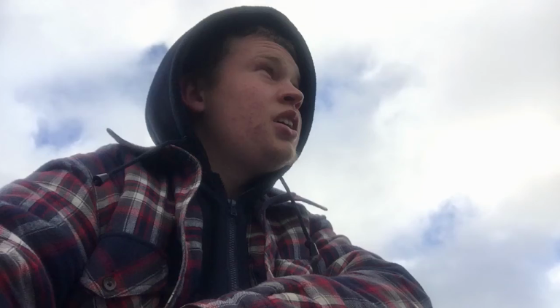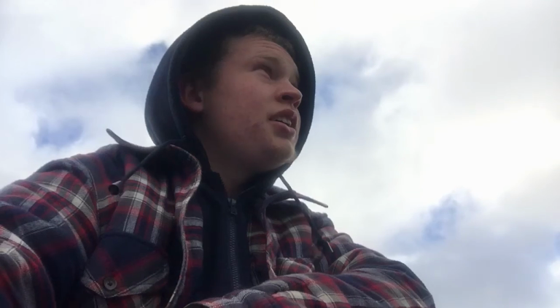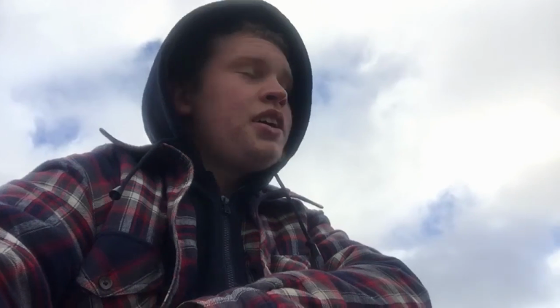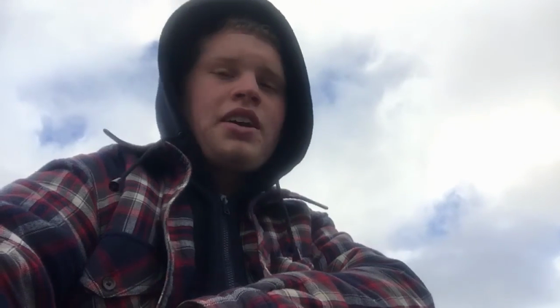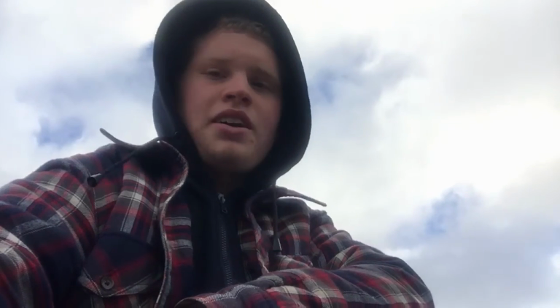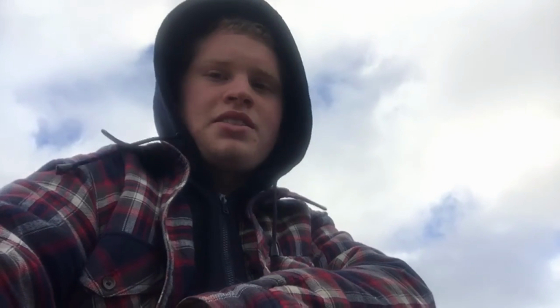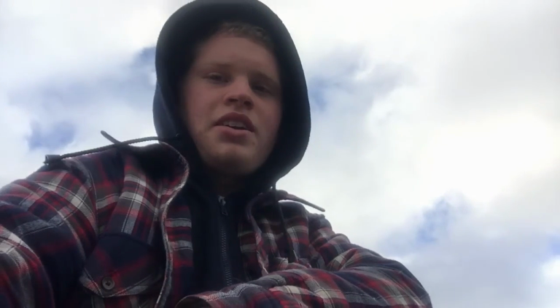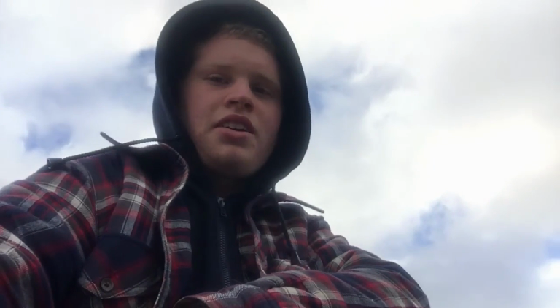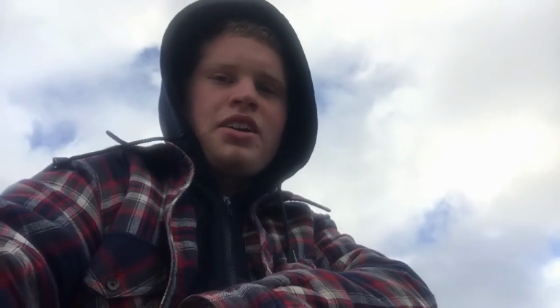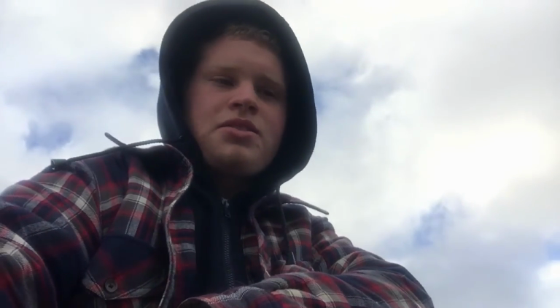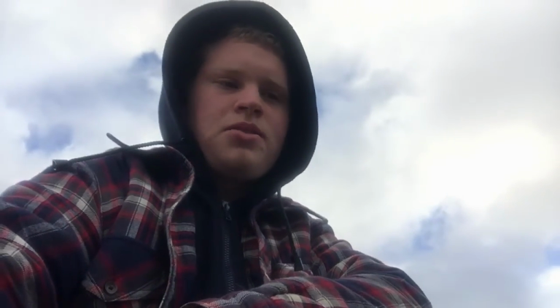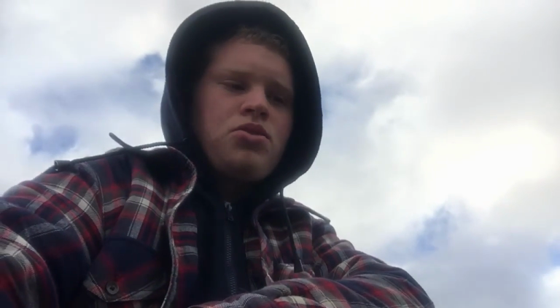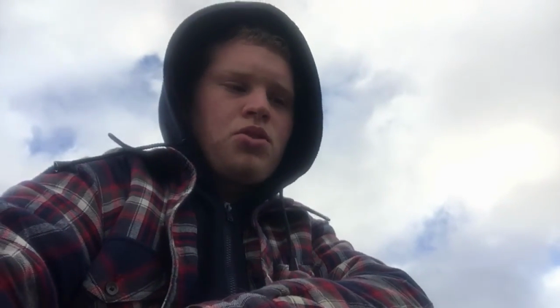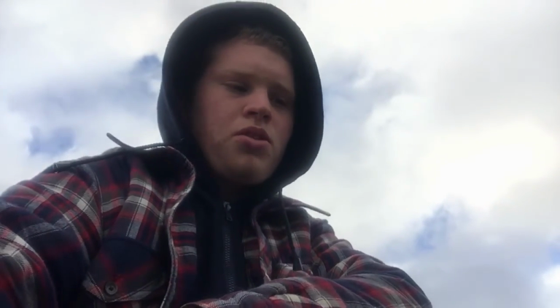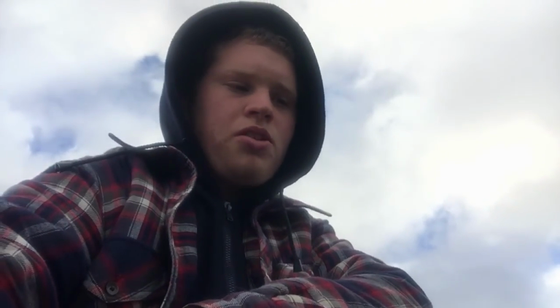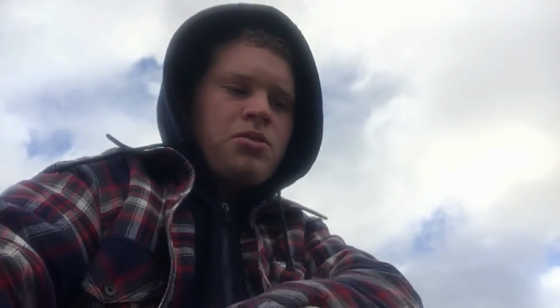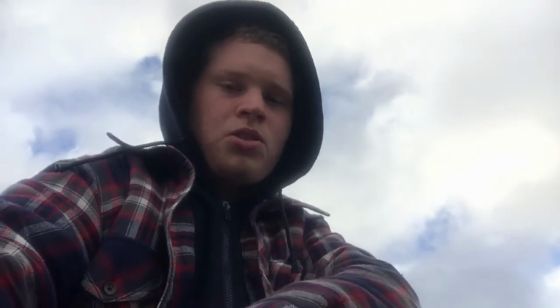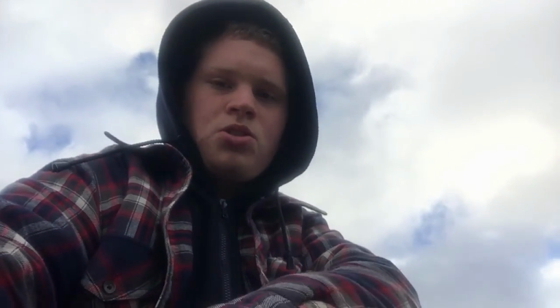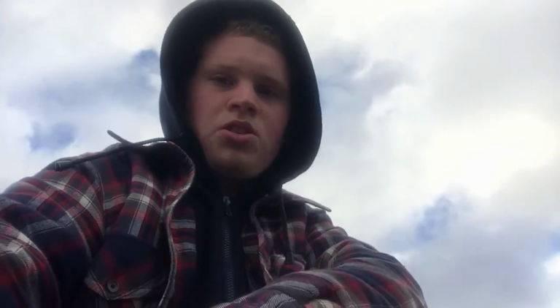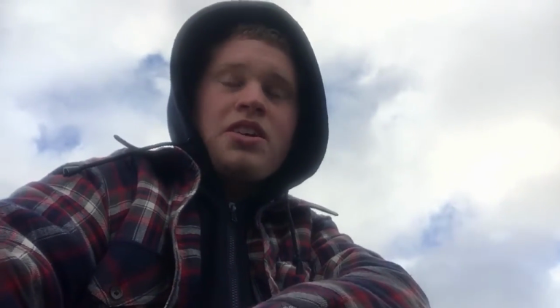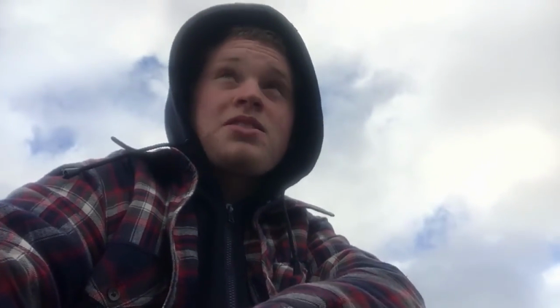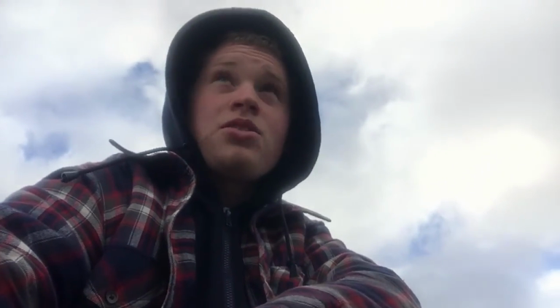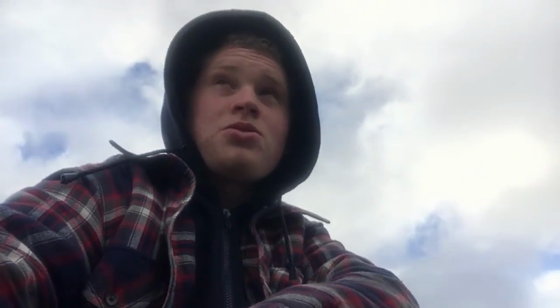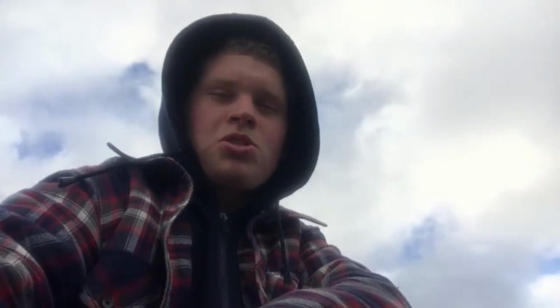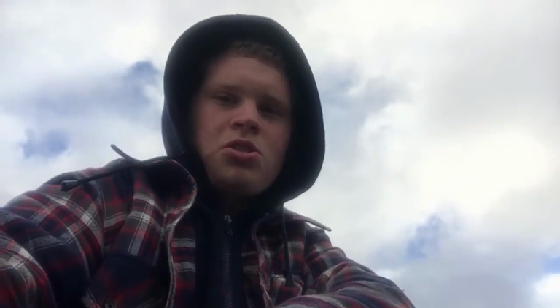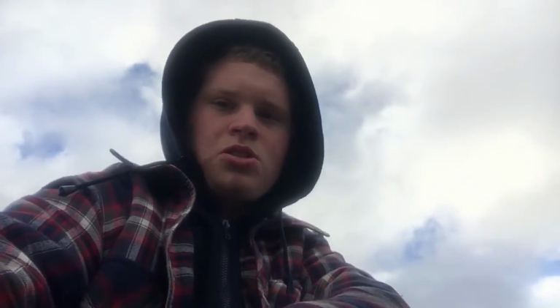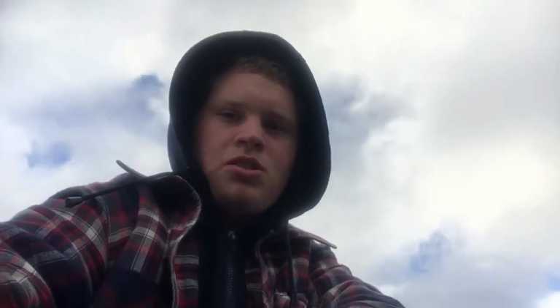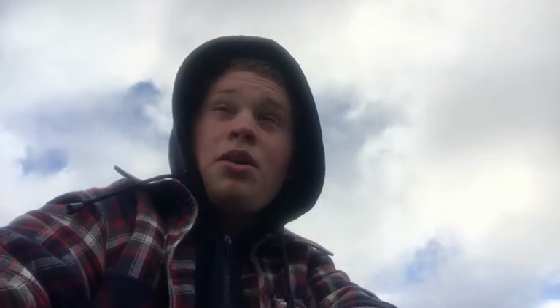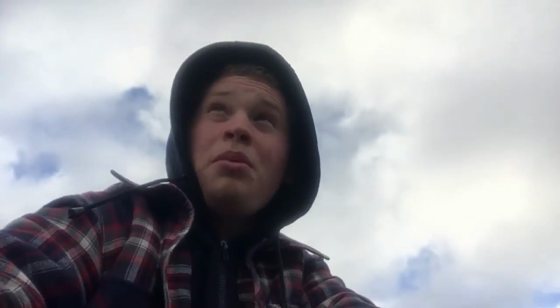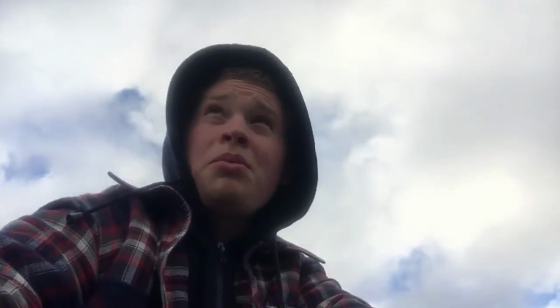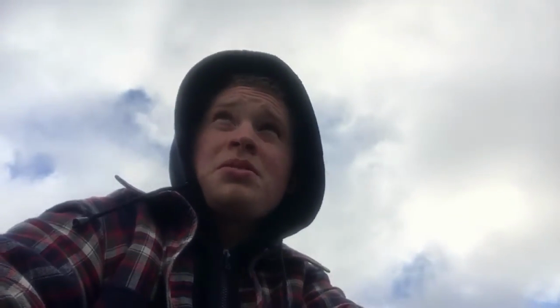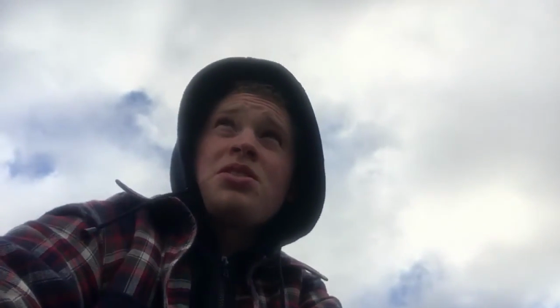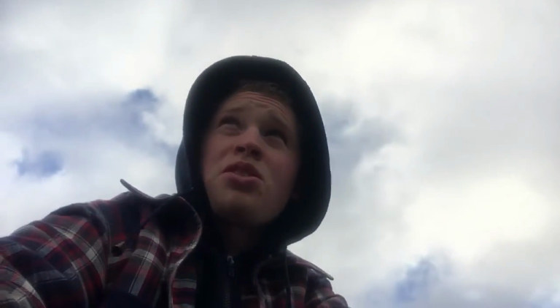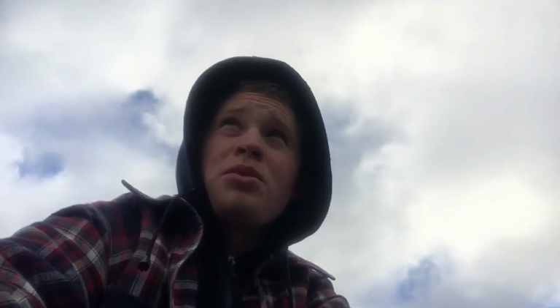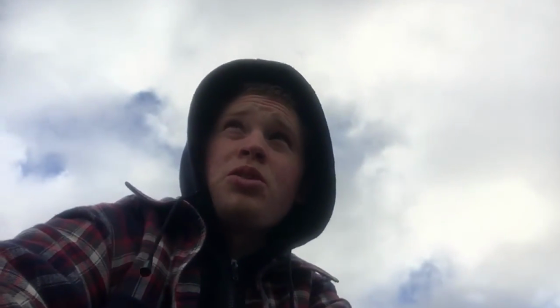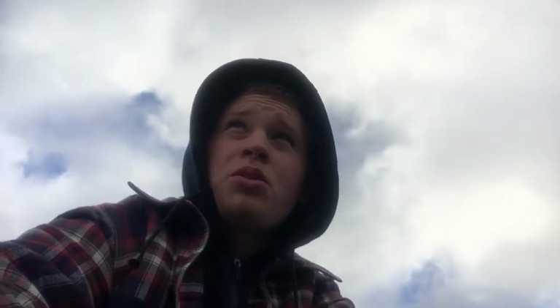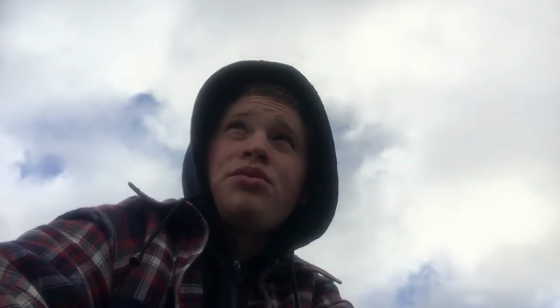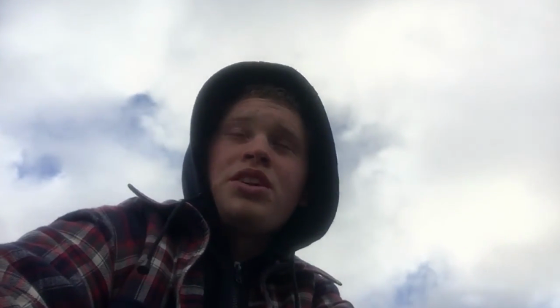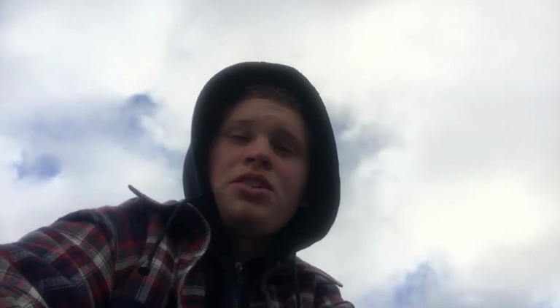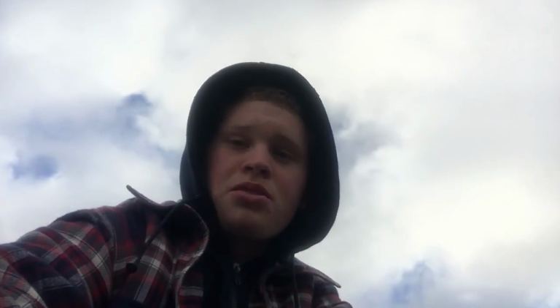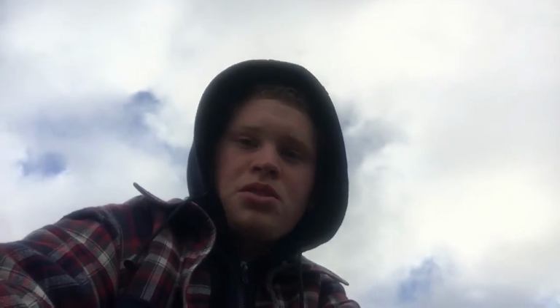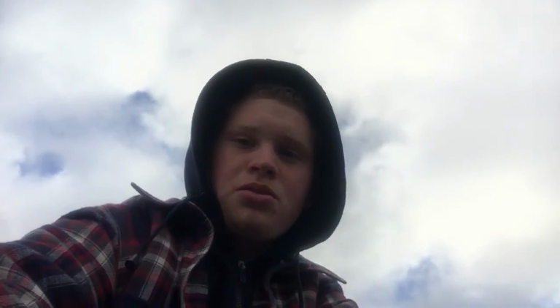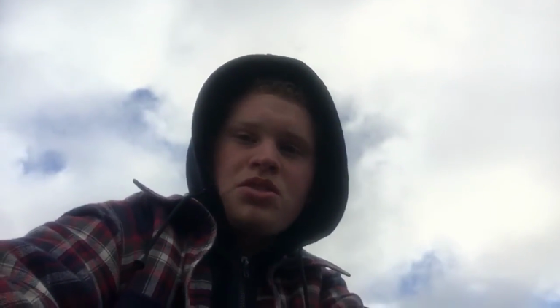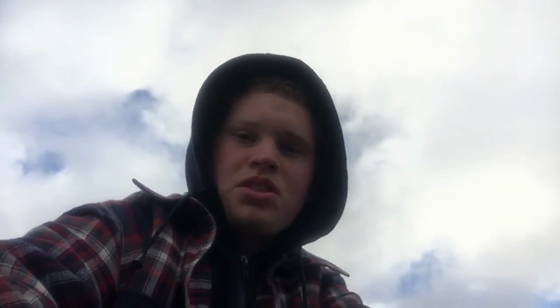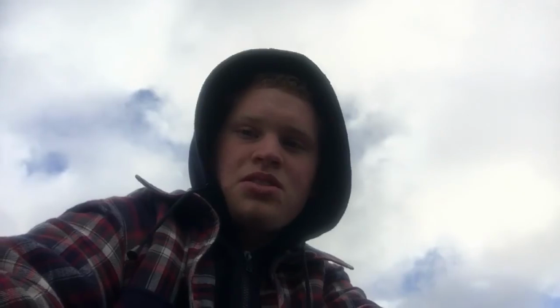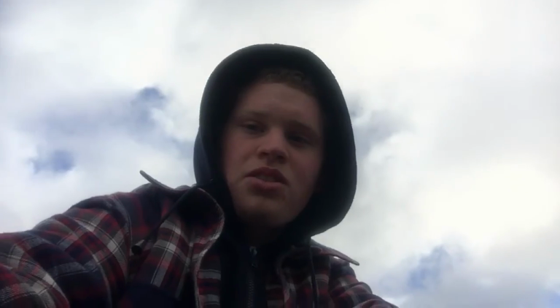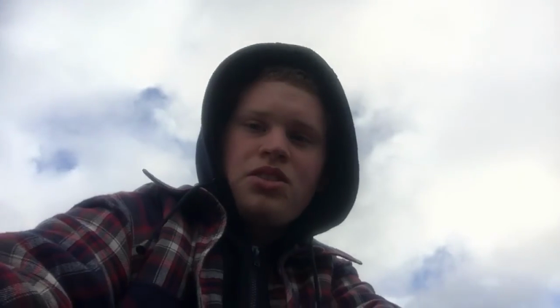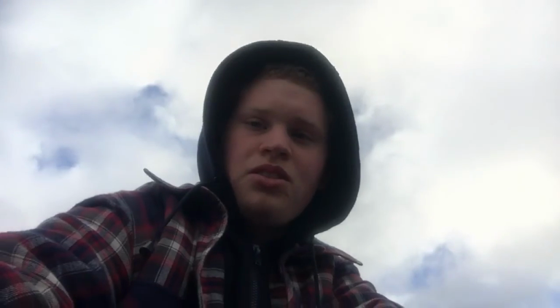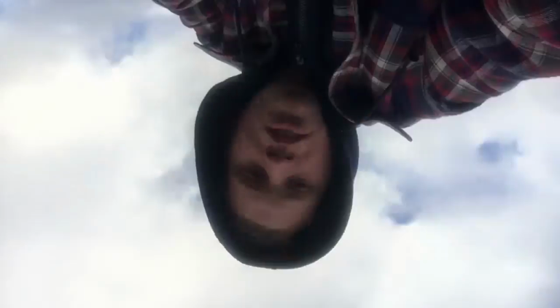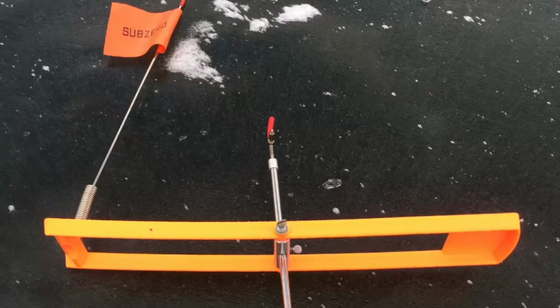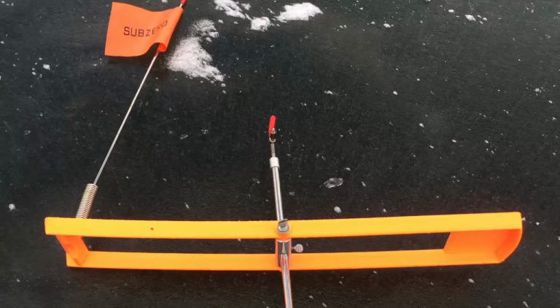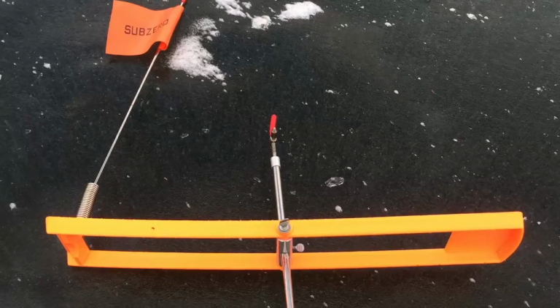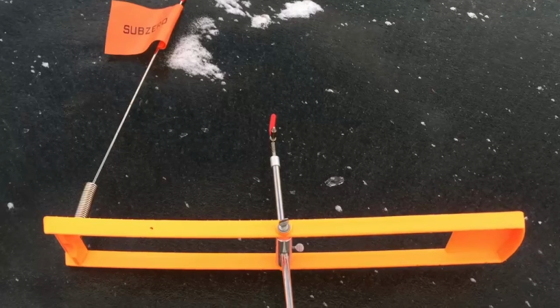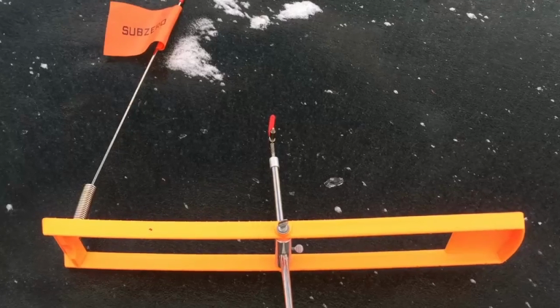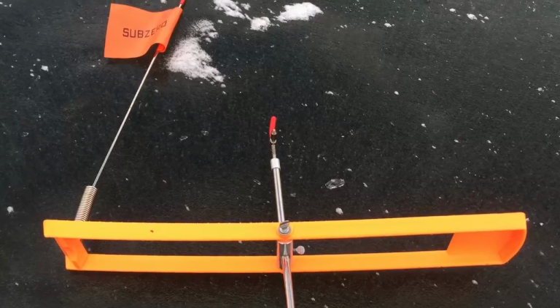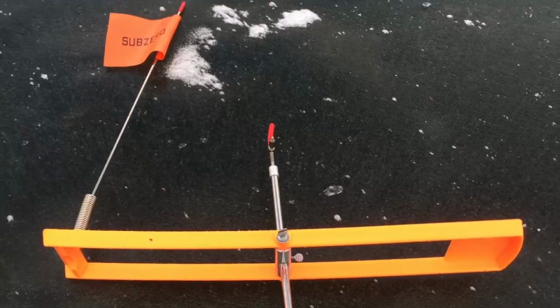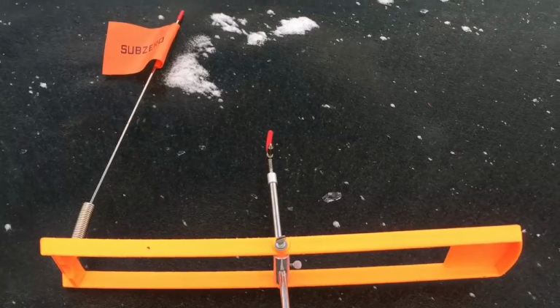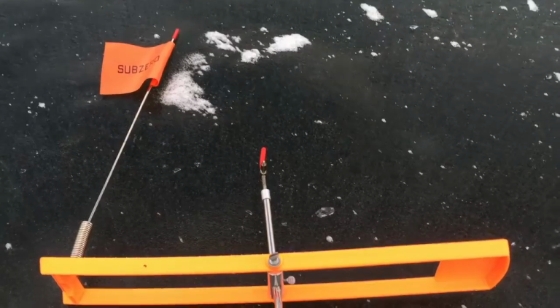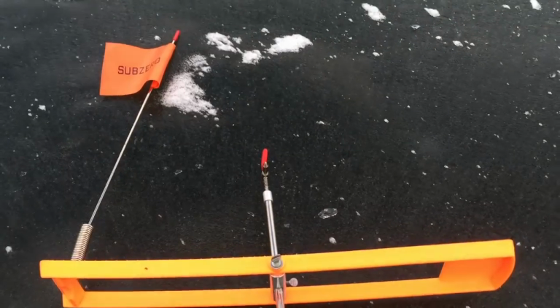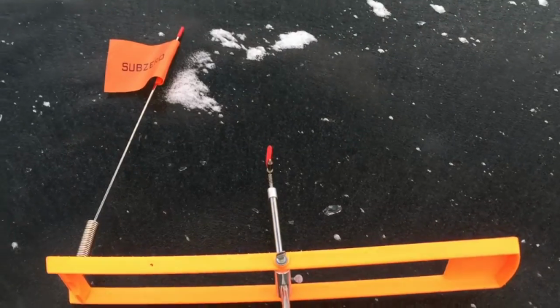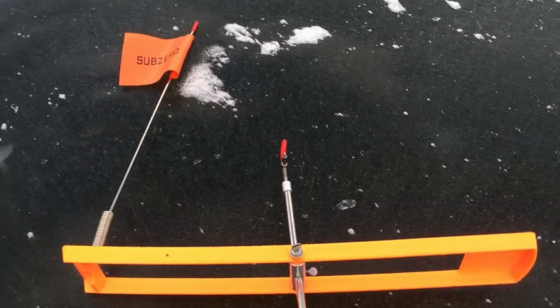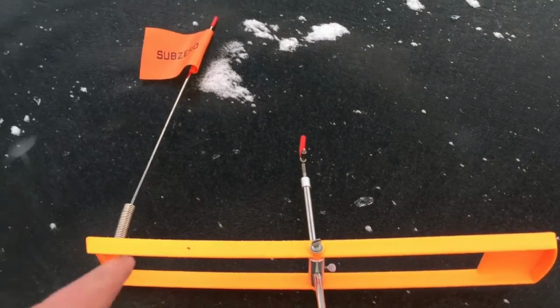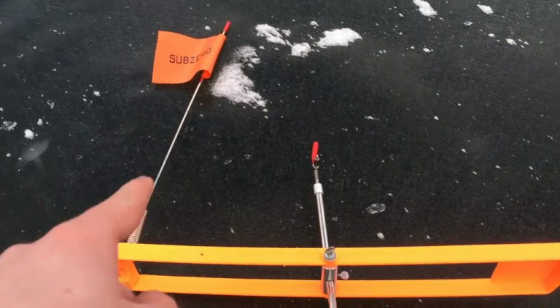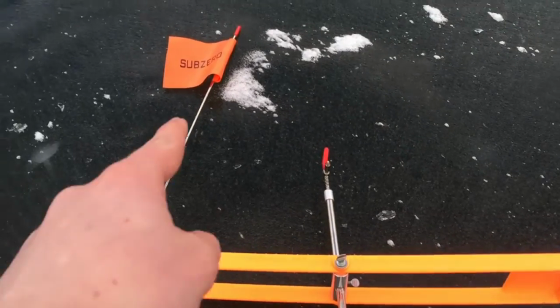Hey guys, today on Axo Doors I'm going to show you how to use a tip-up. It's just going to be a quick video, so let's get started. This is just your average horizontal tip-up.